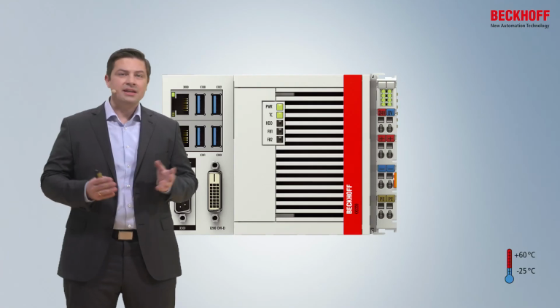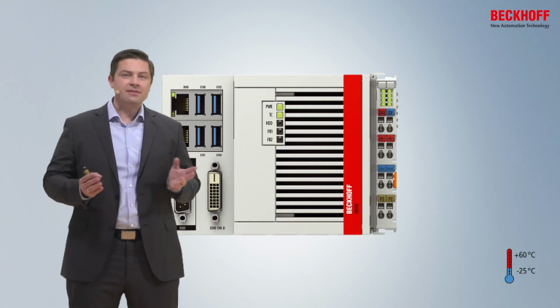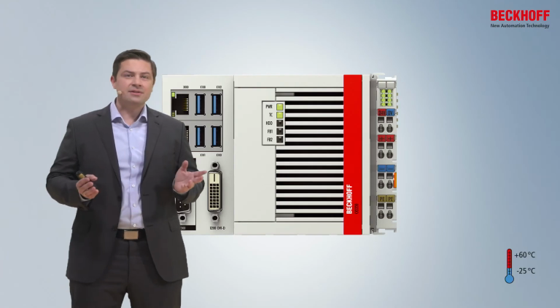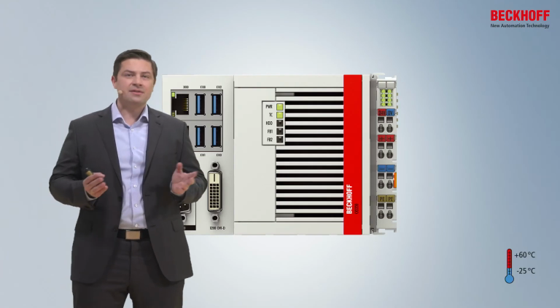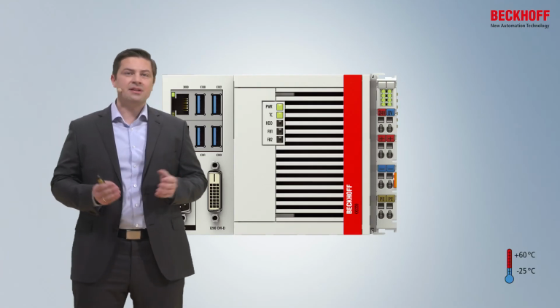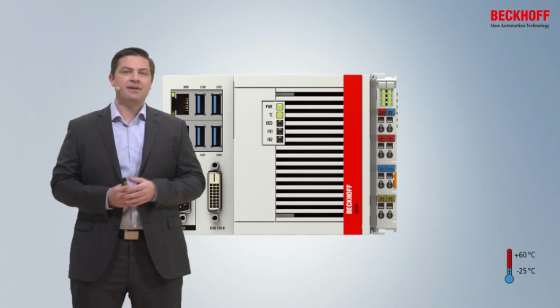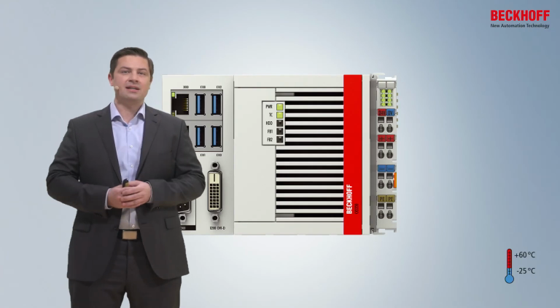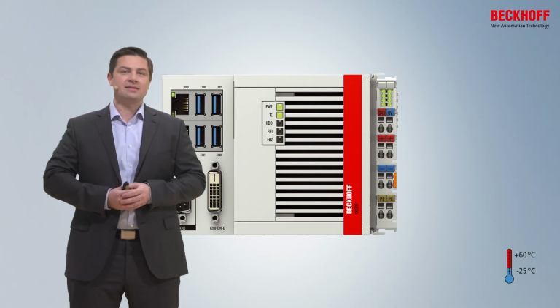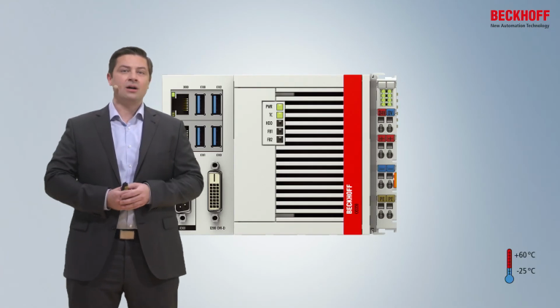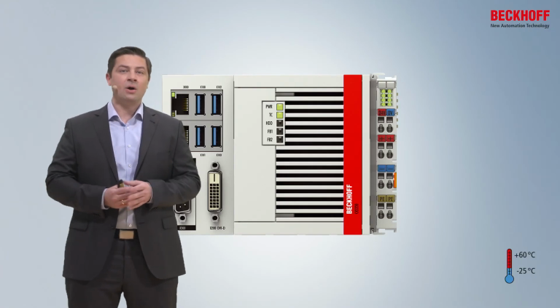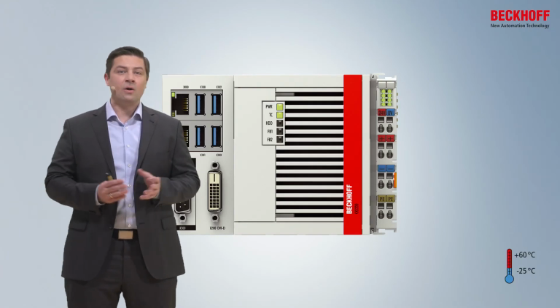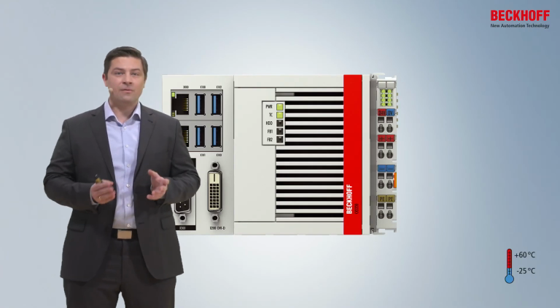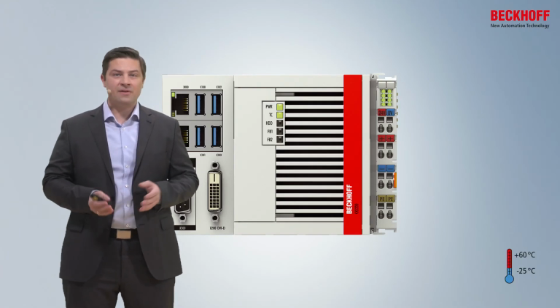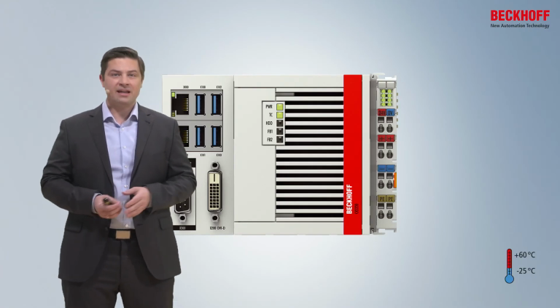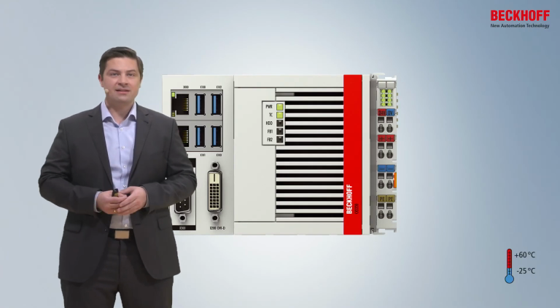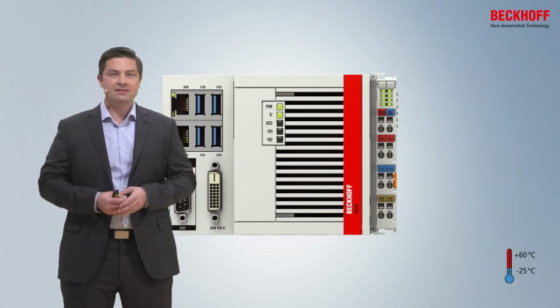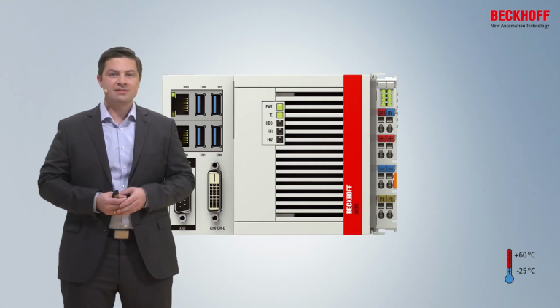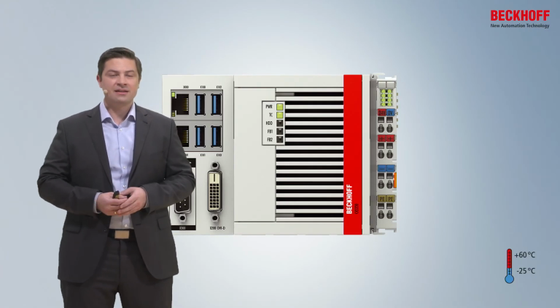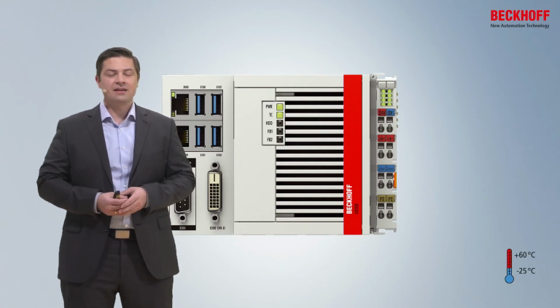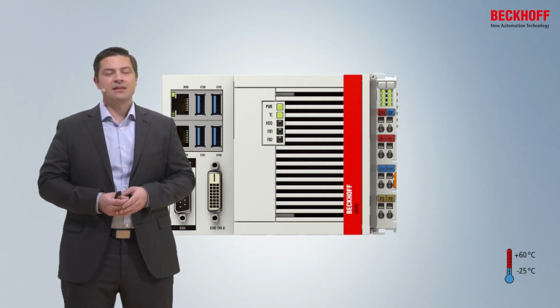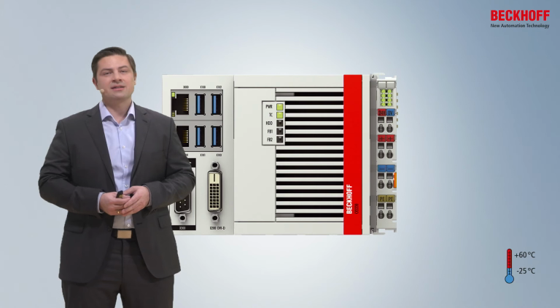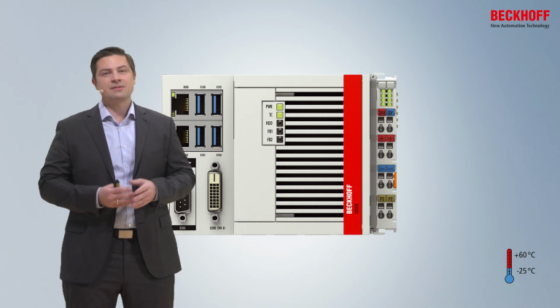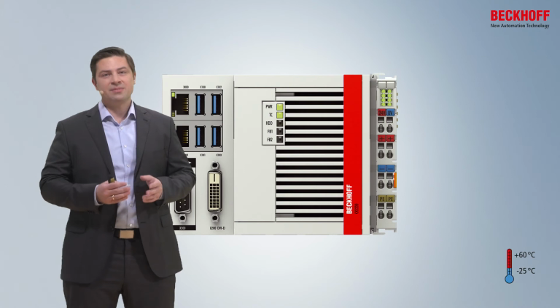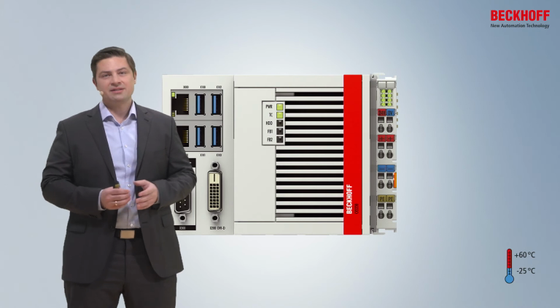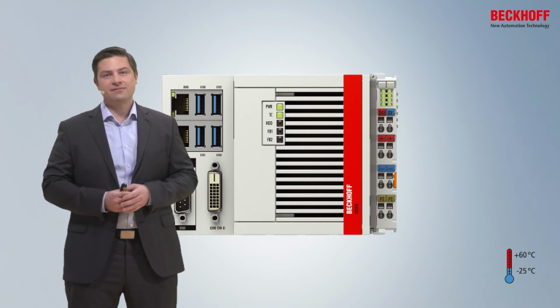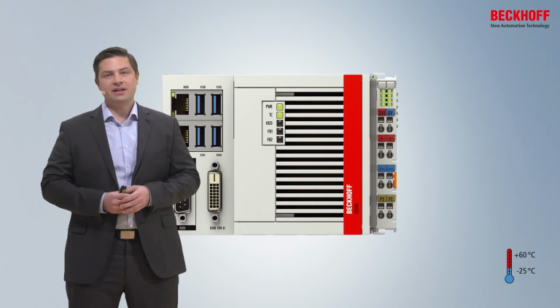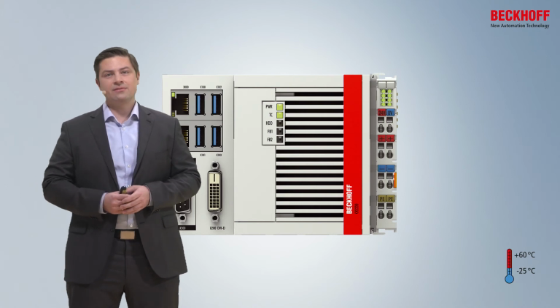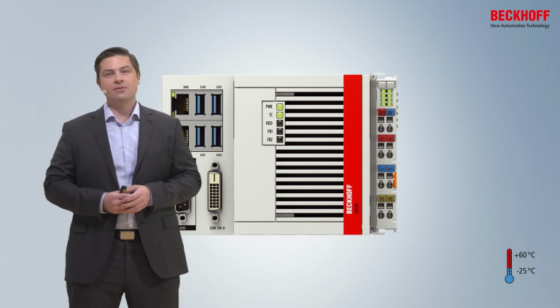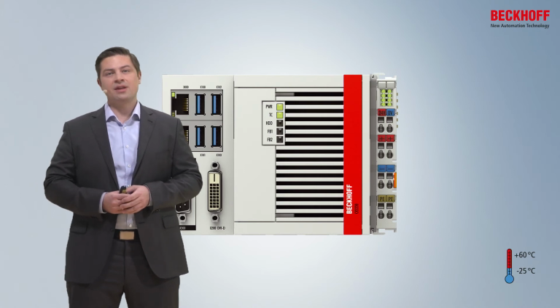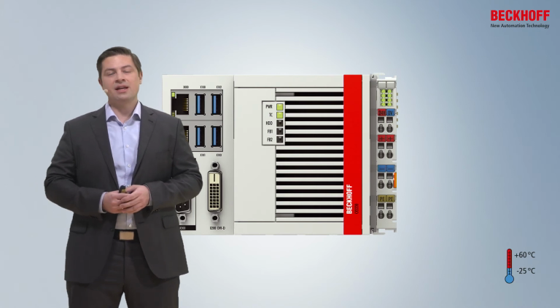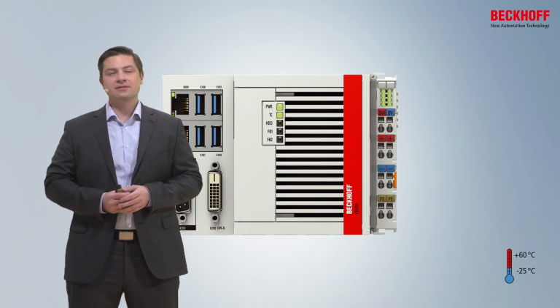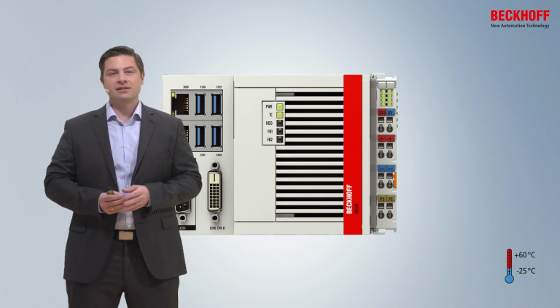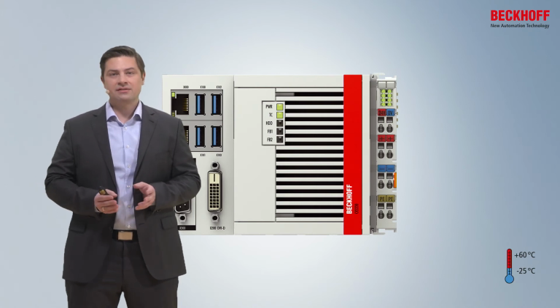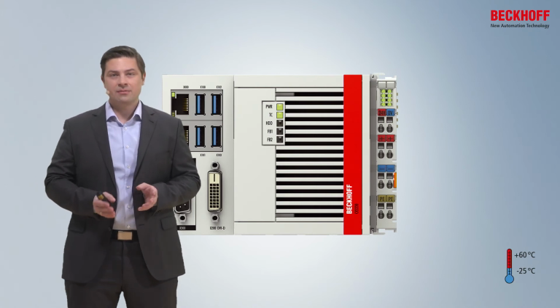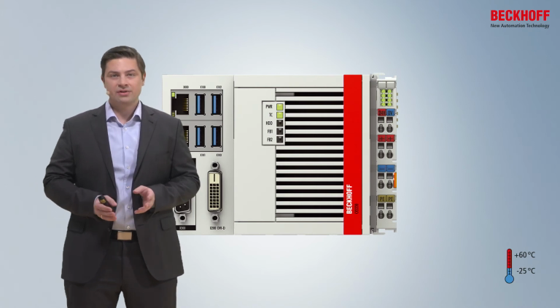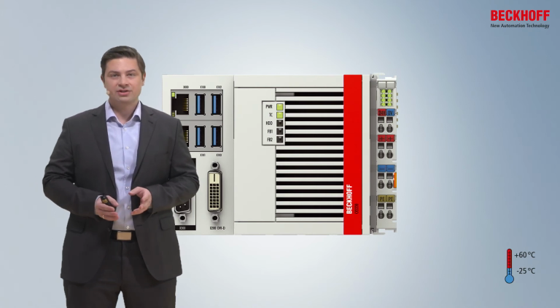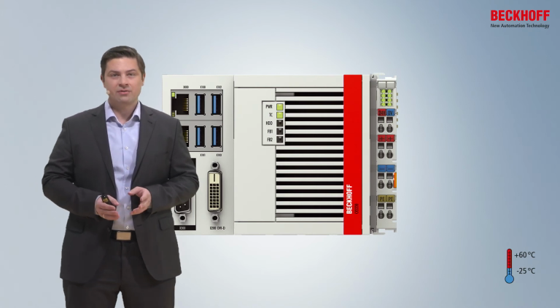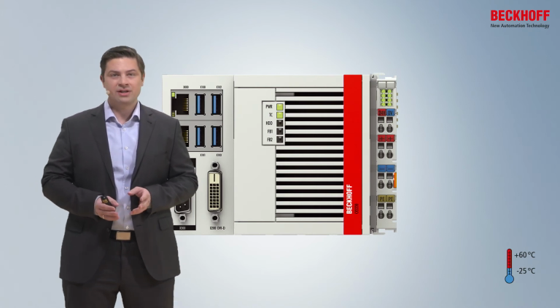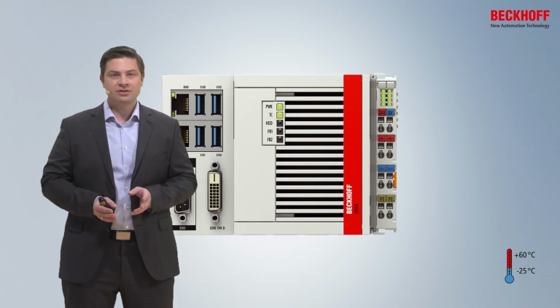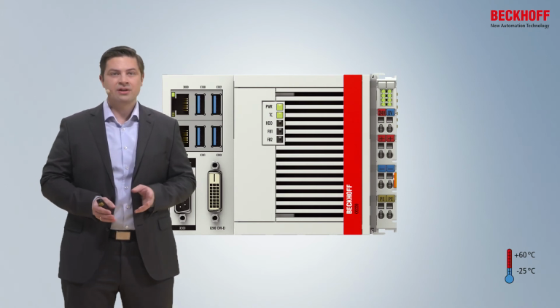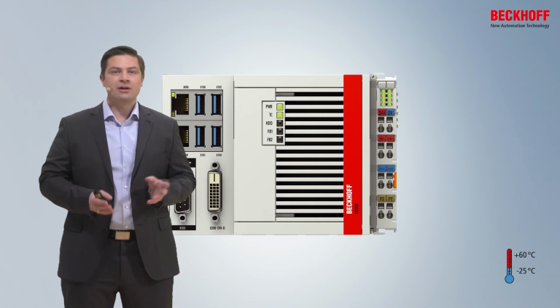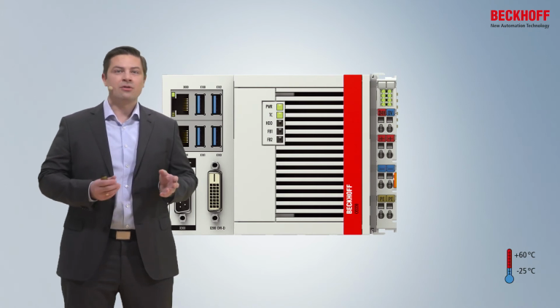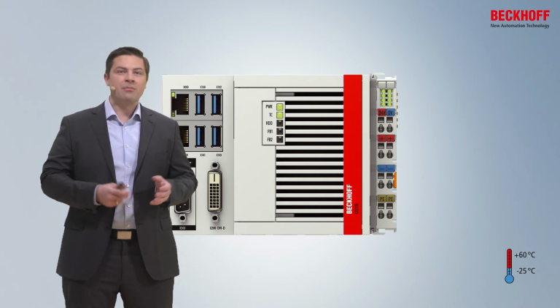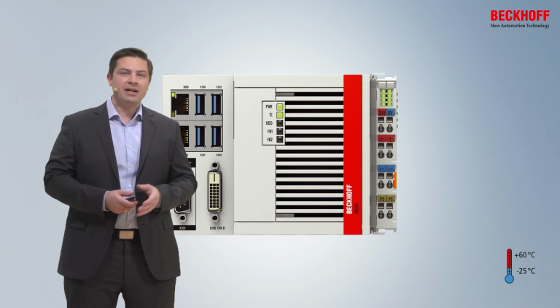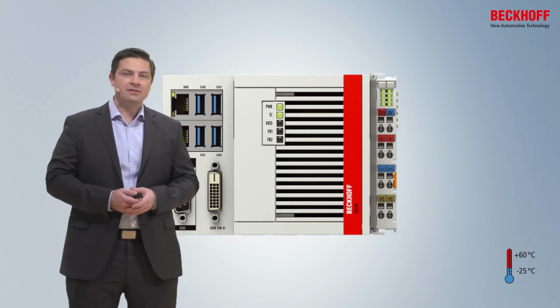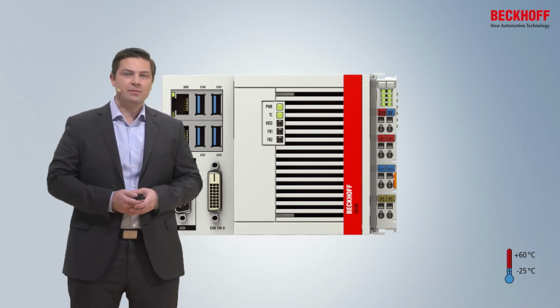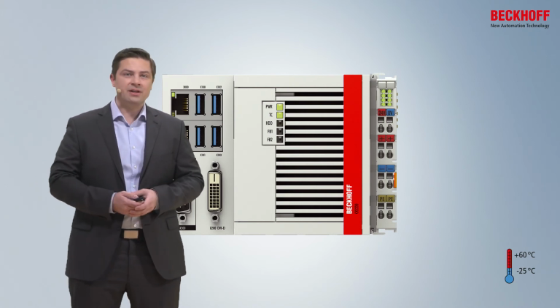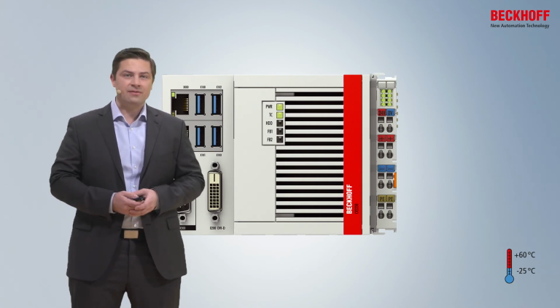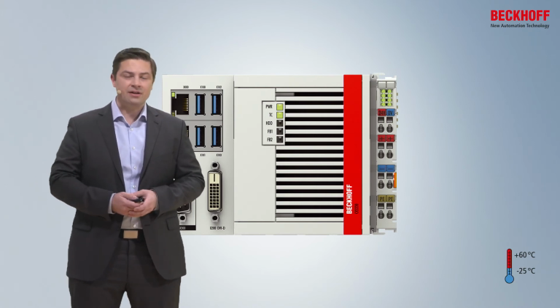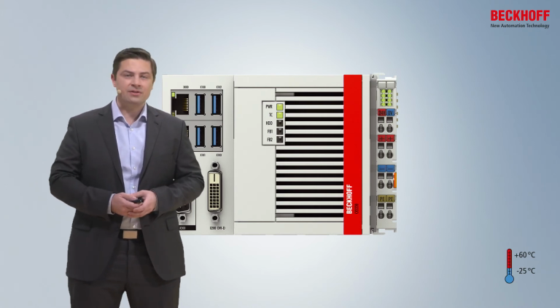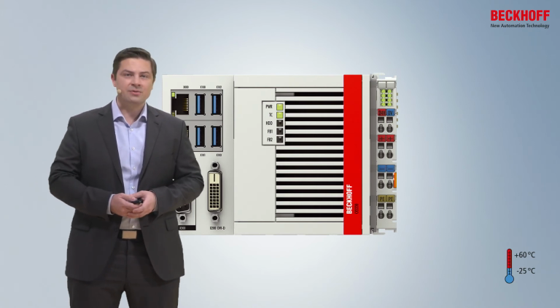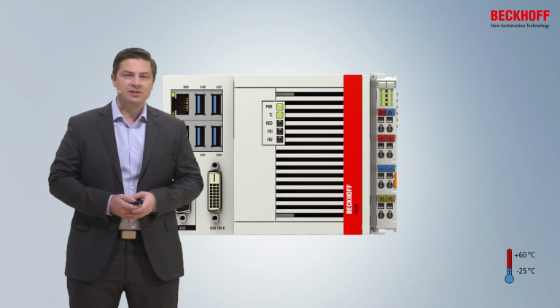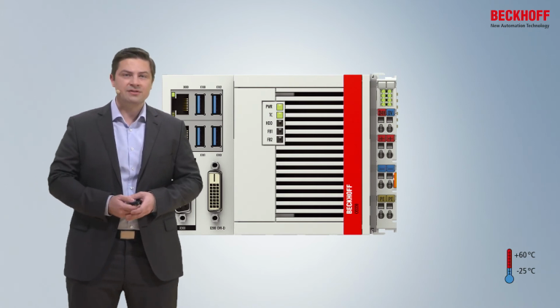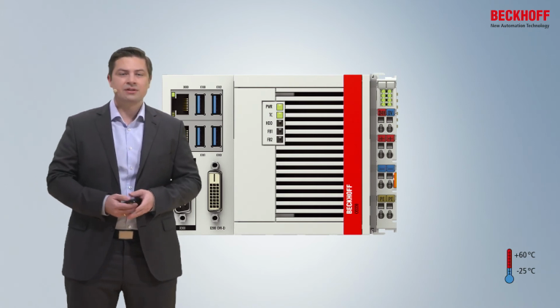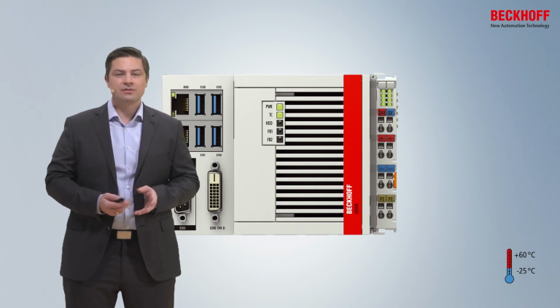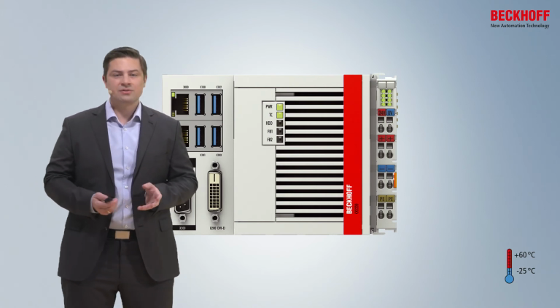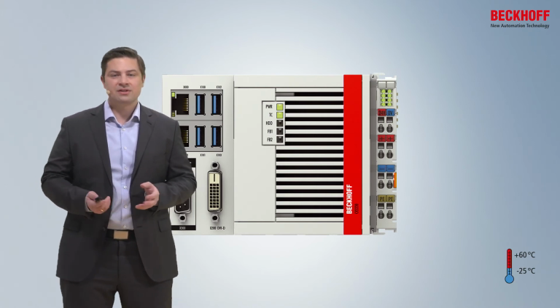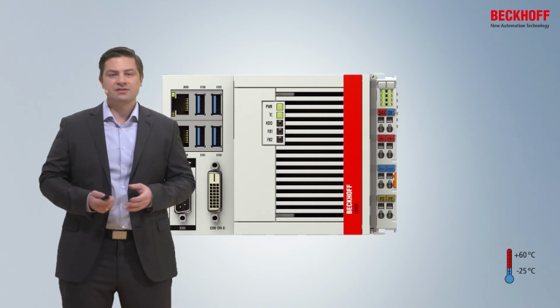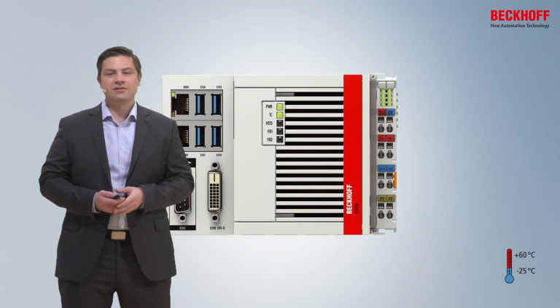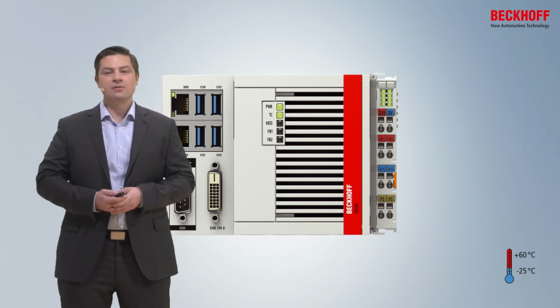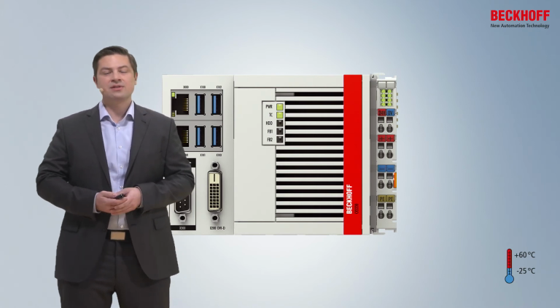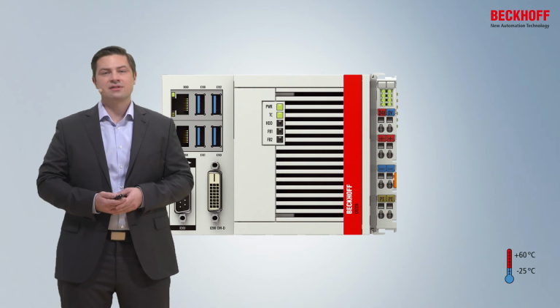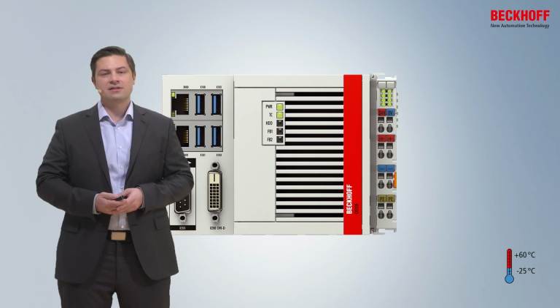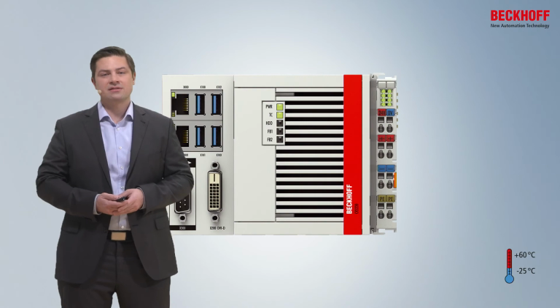Even if the devices are all fanless, they are specified for the extended temperature range from minus 25 degrees to 60 degrees Celsius.